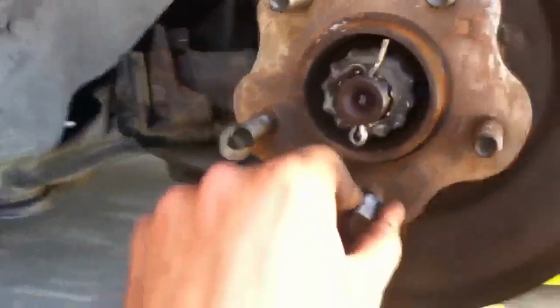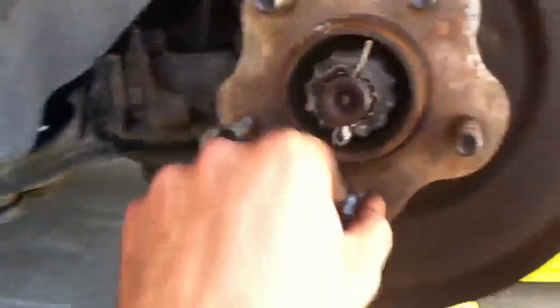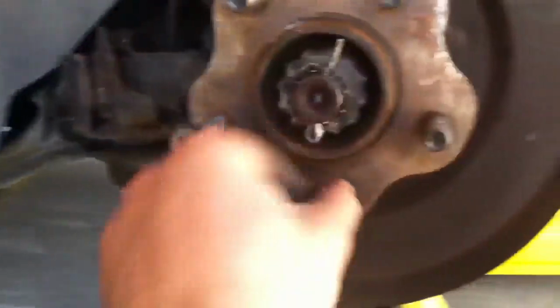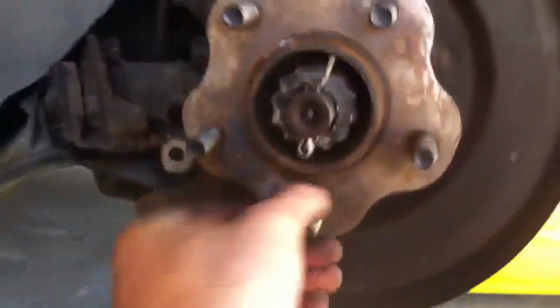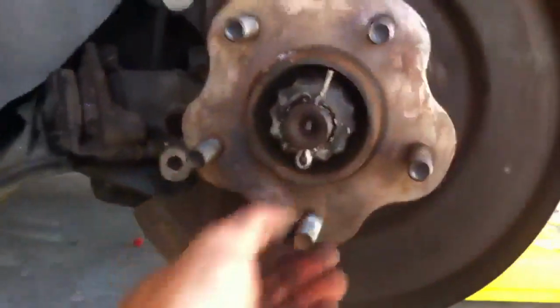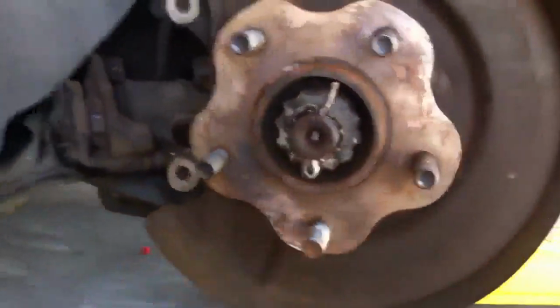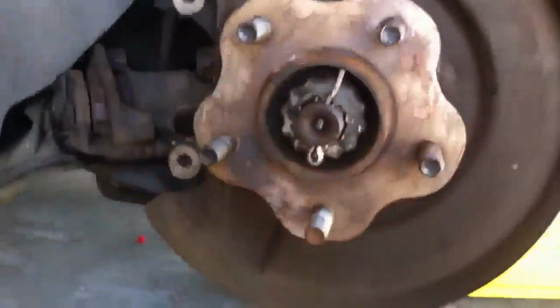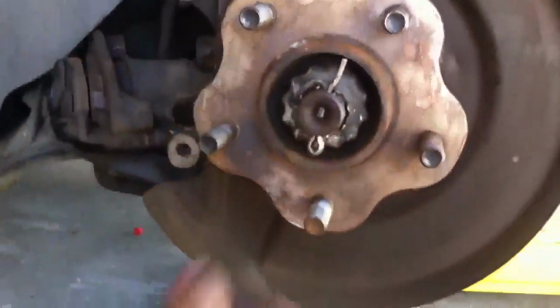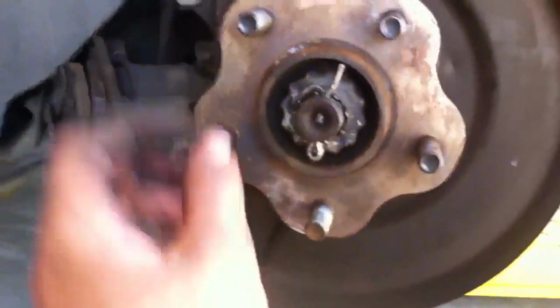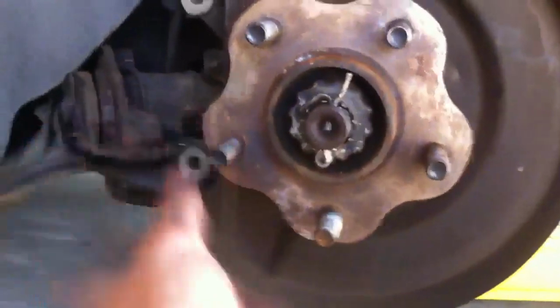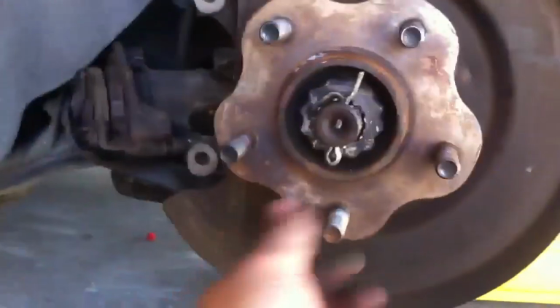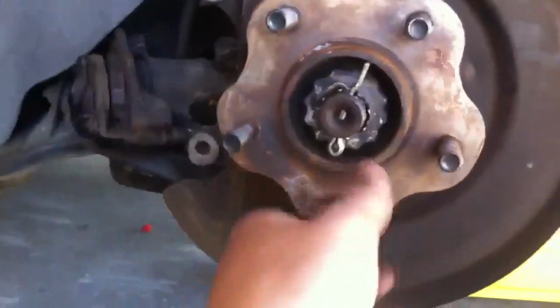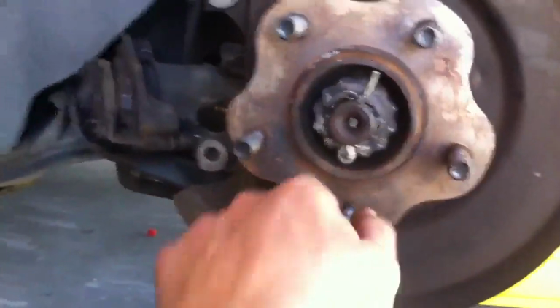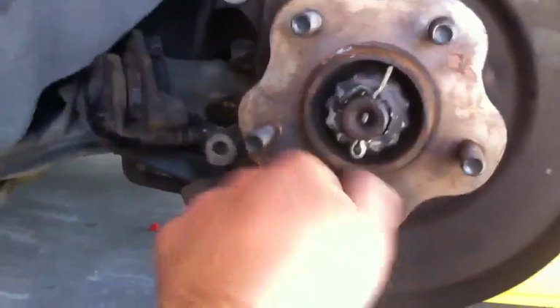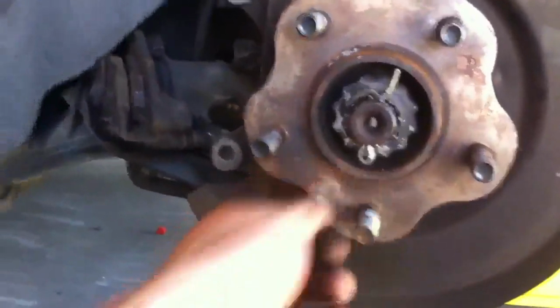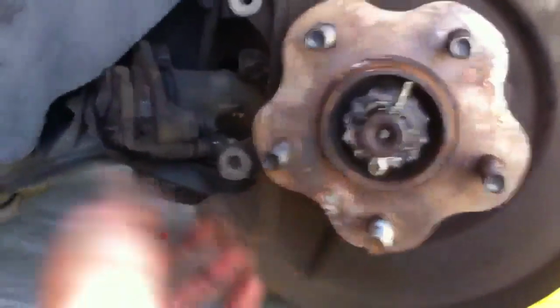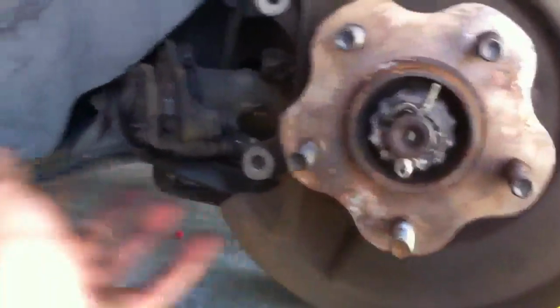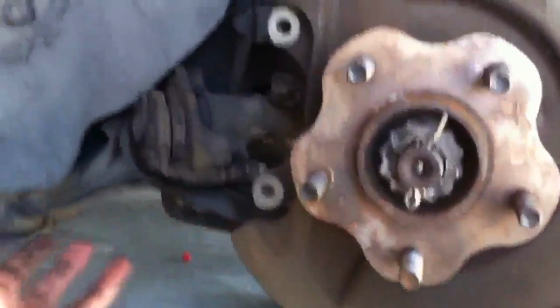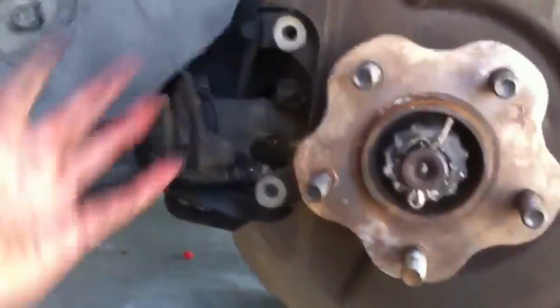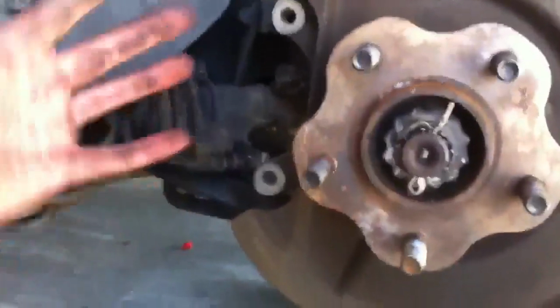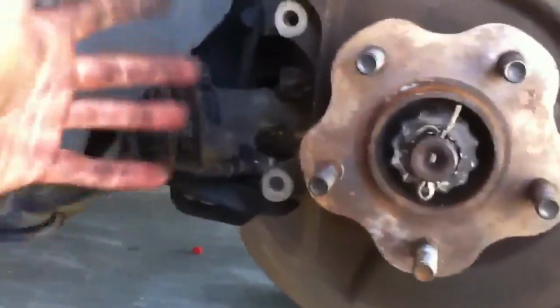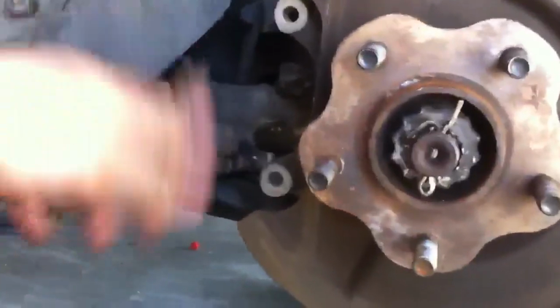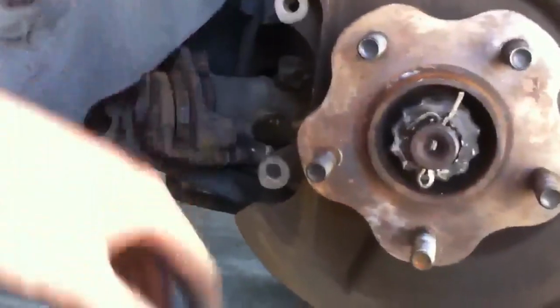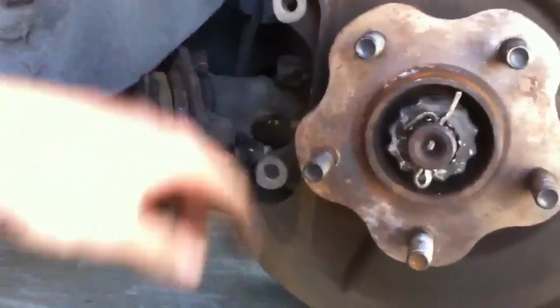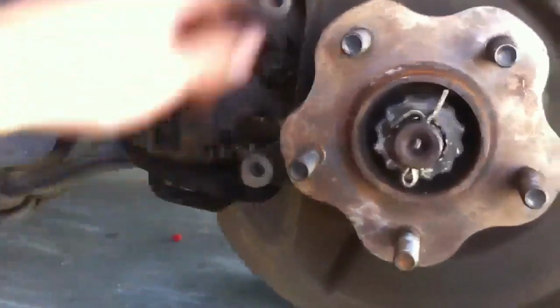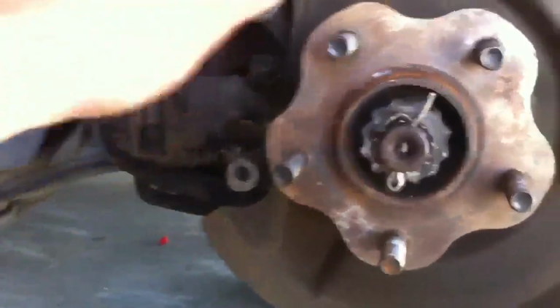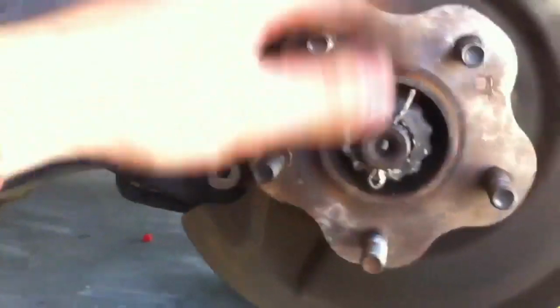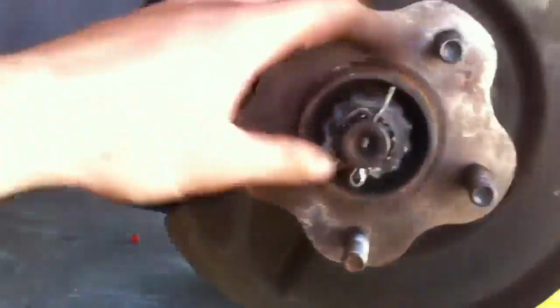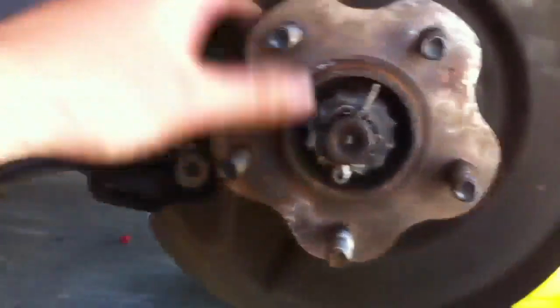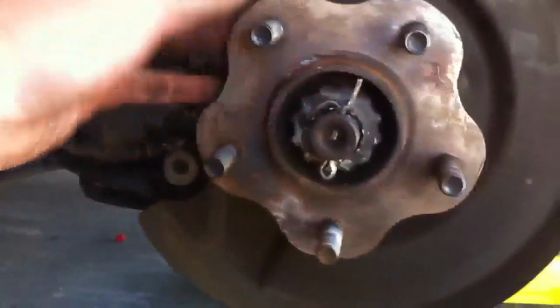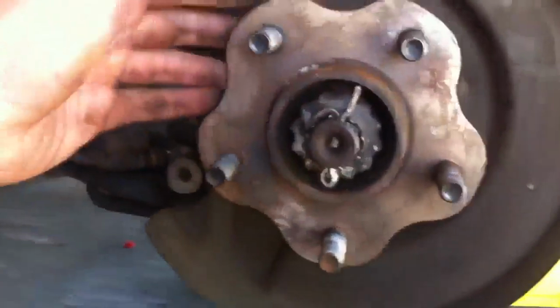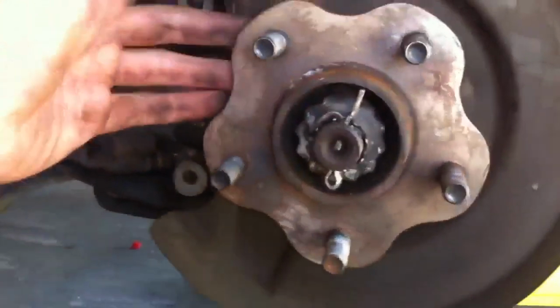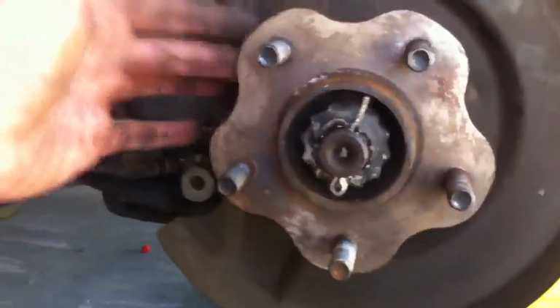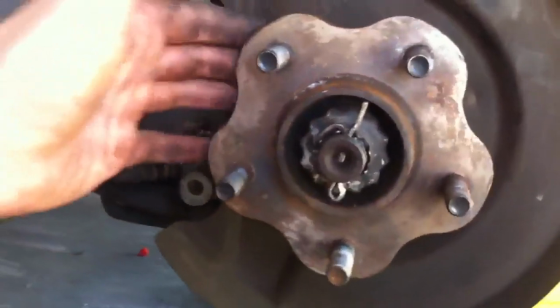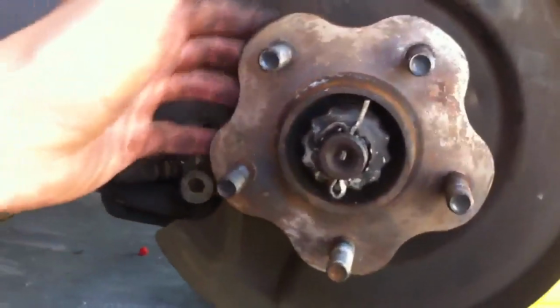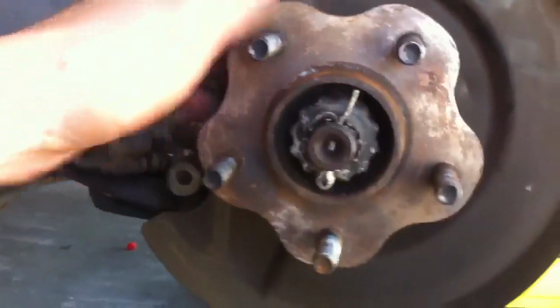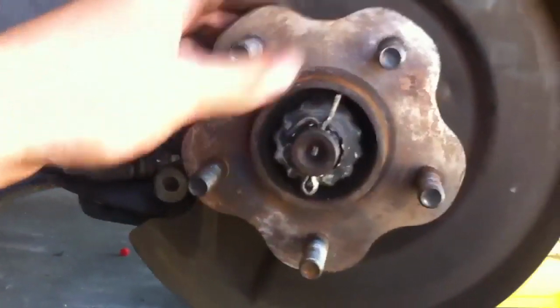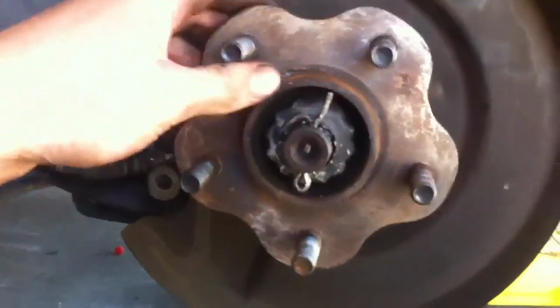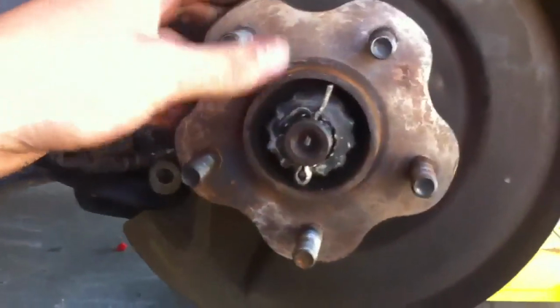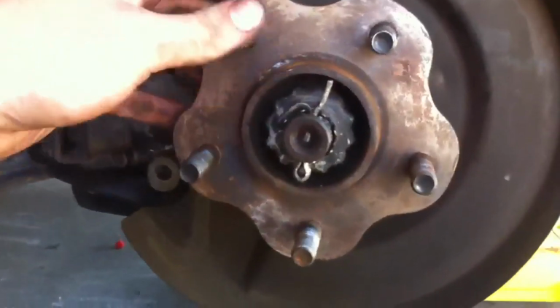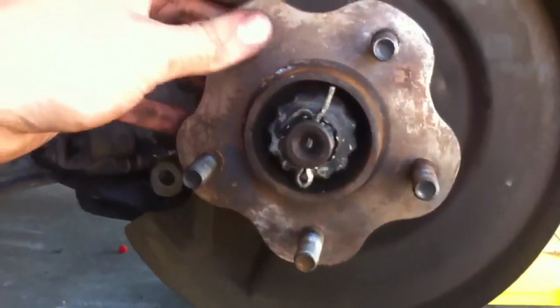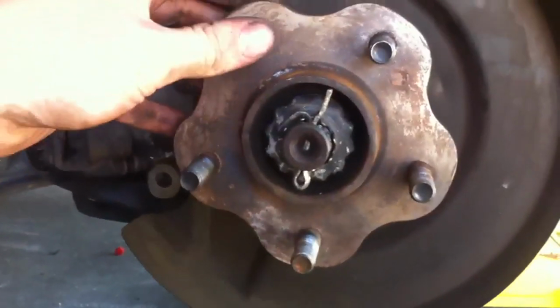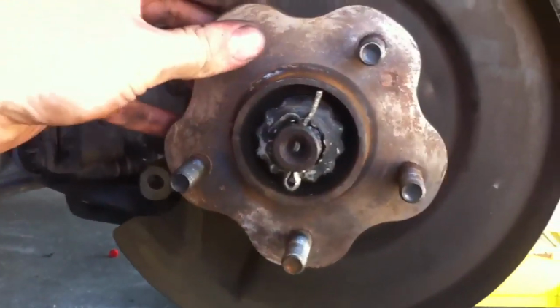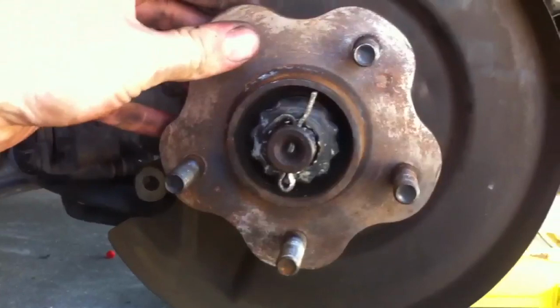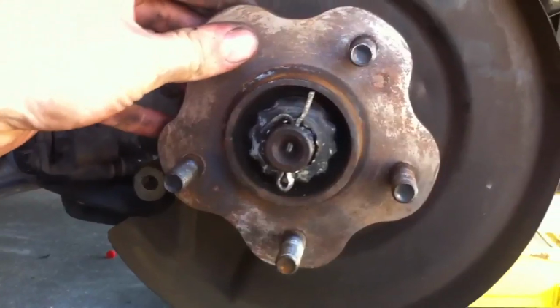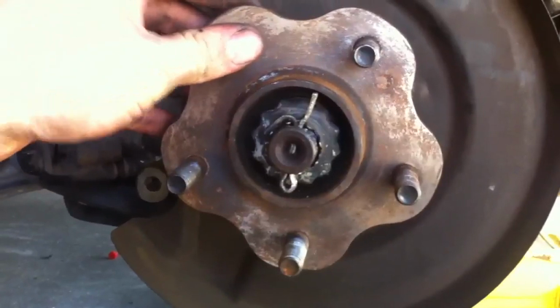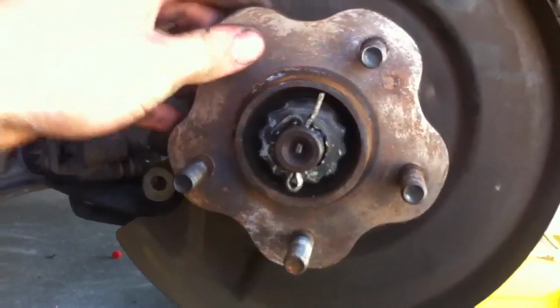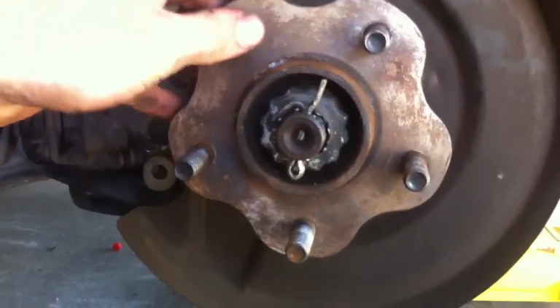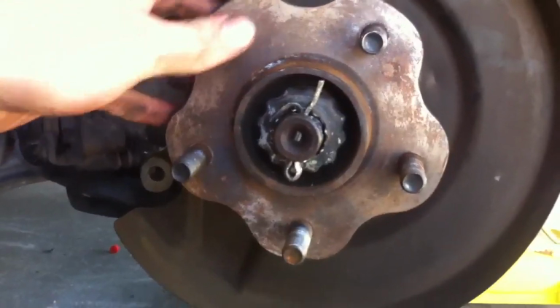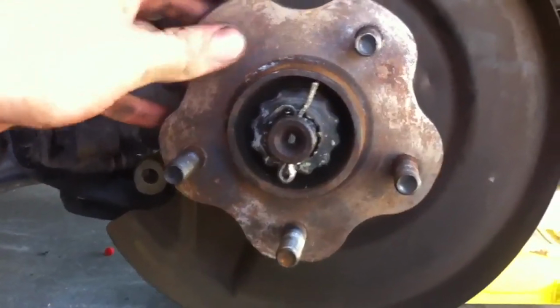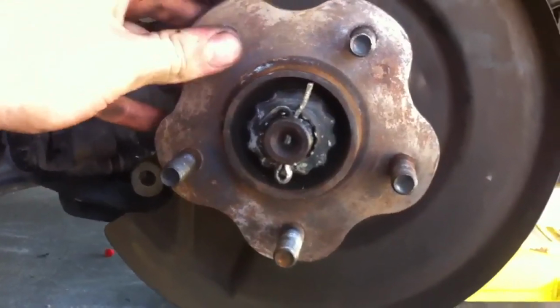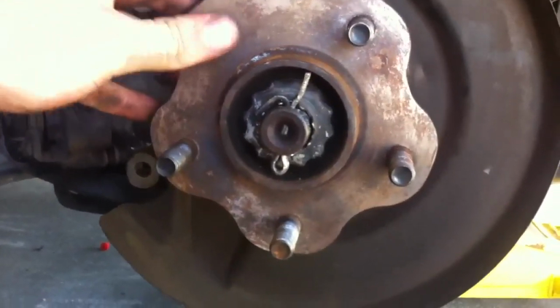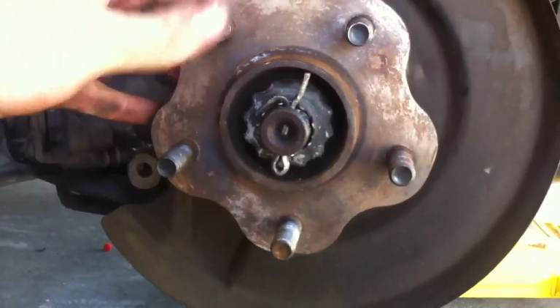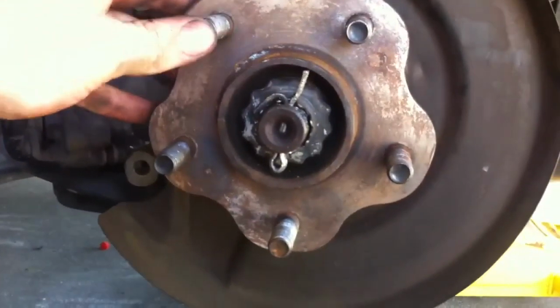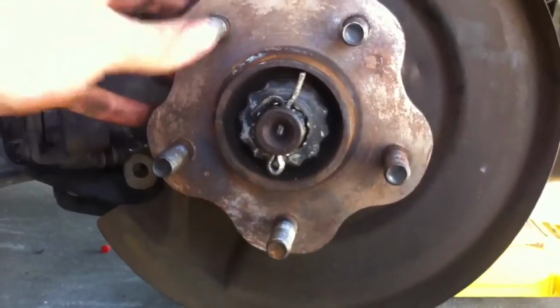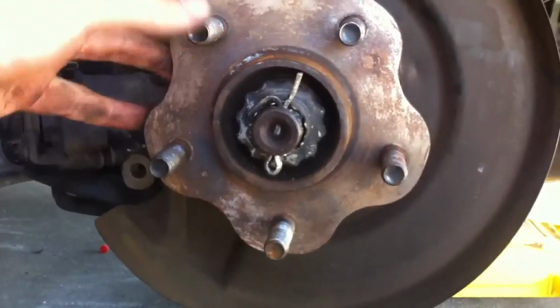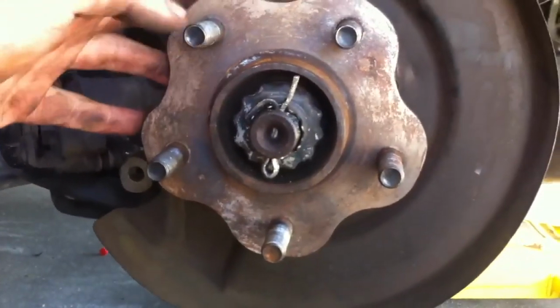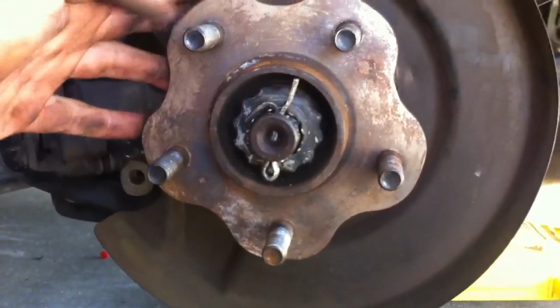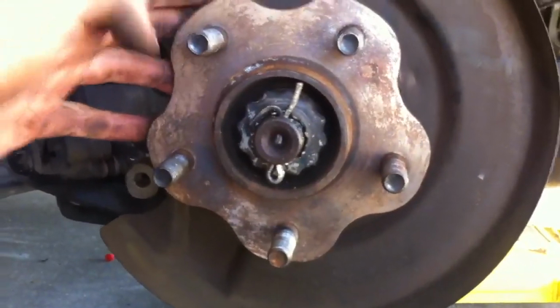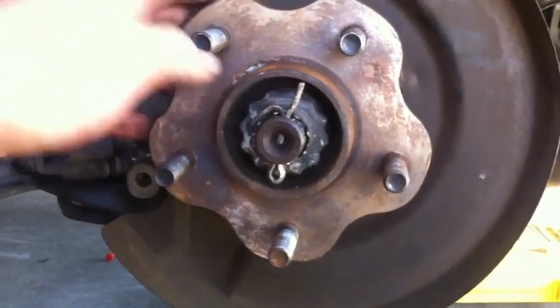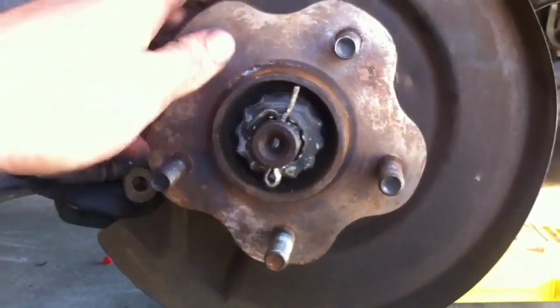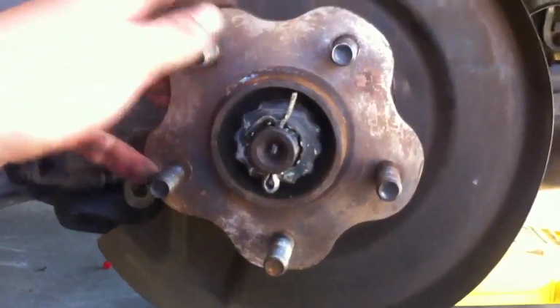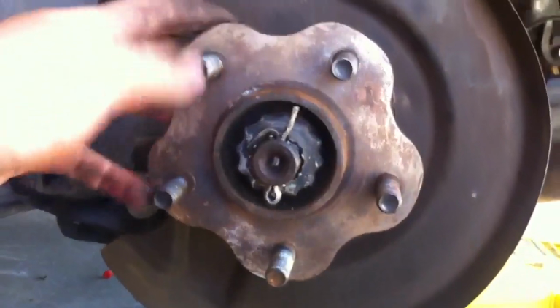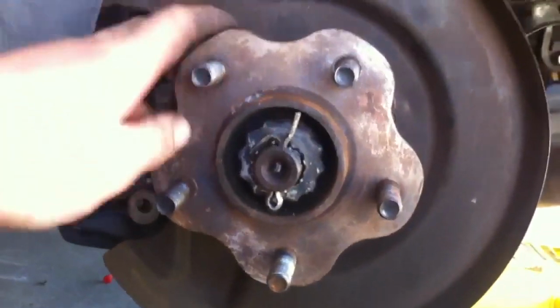That's how you replace the wheel stud — real easy. Obviously put your caliper and everything back on. All in all, it's probably about 20 minutes work, if that. Real simple.